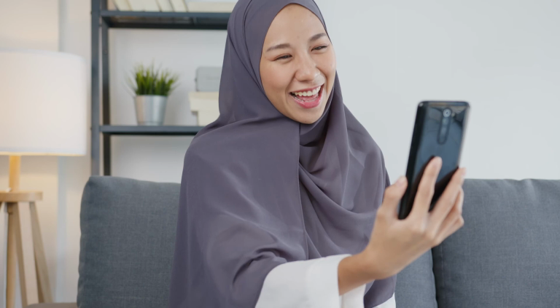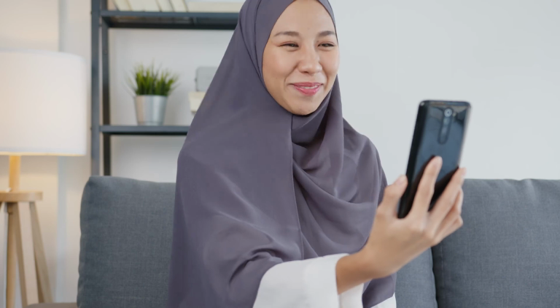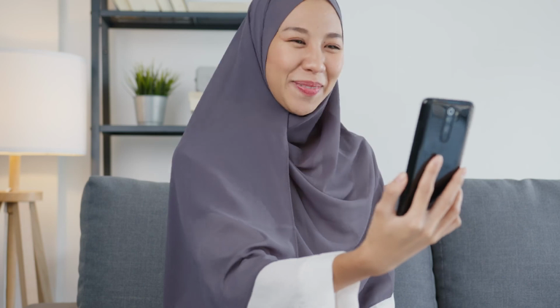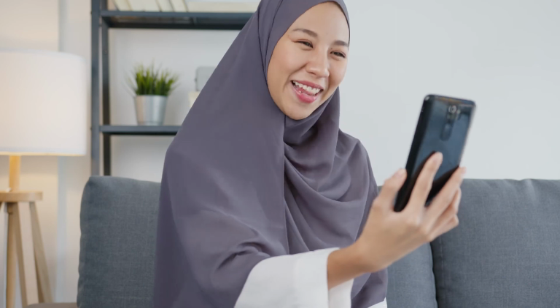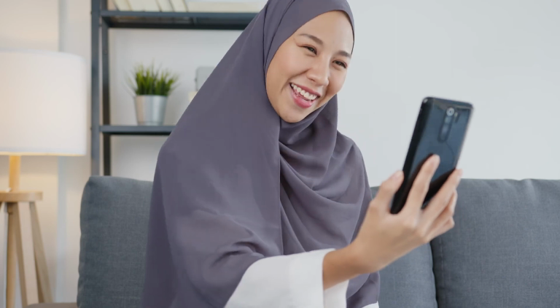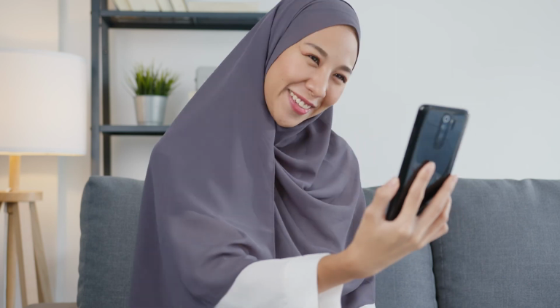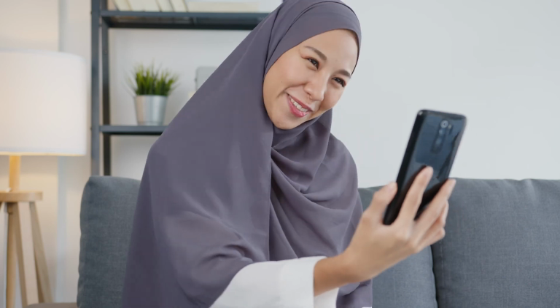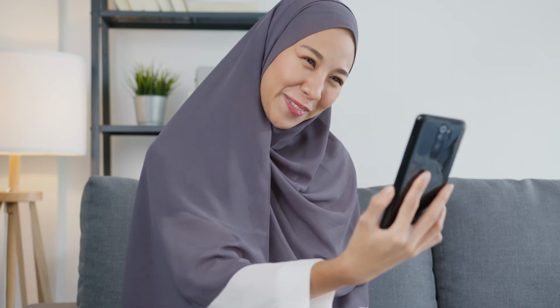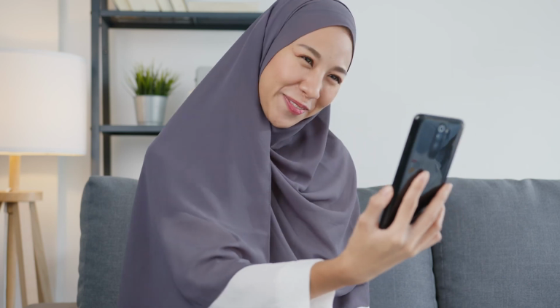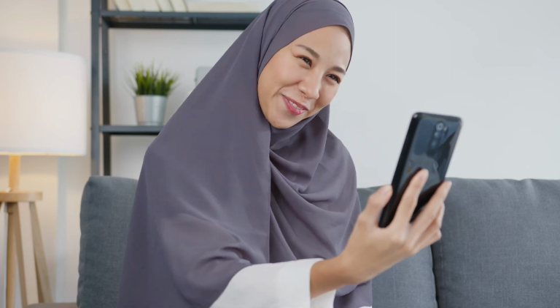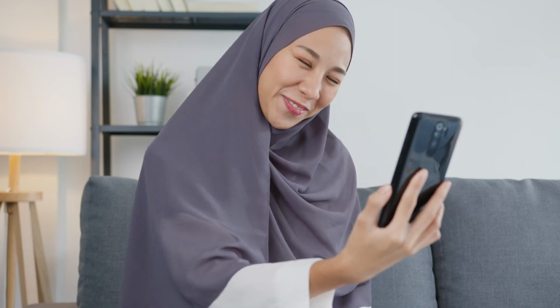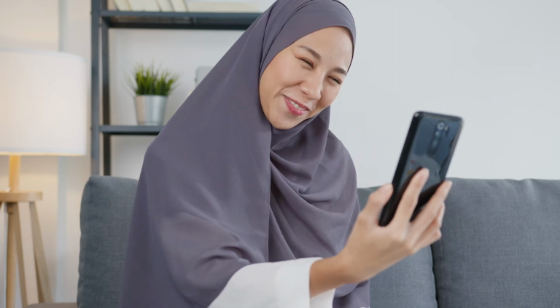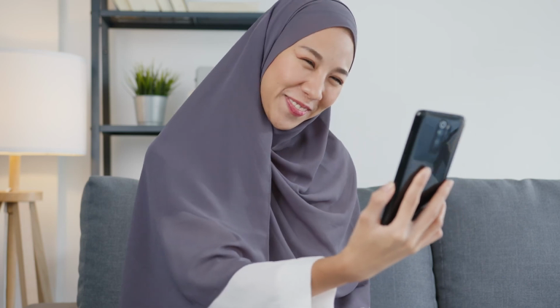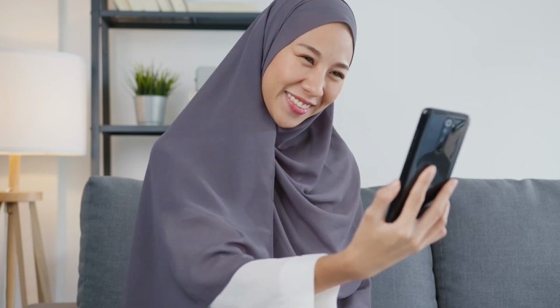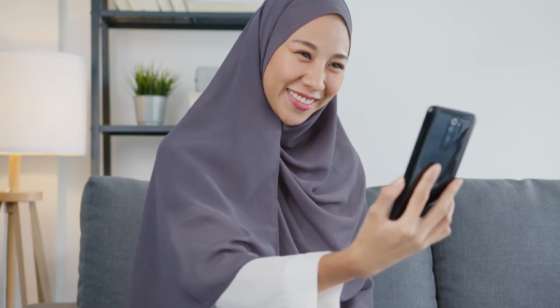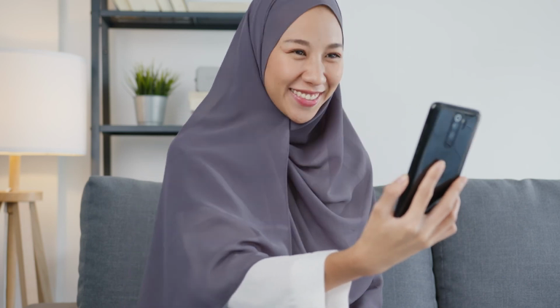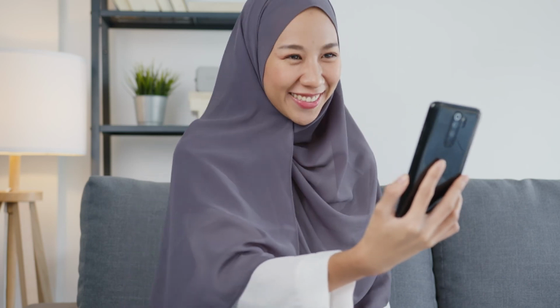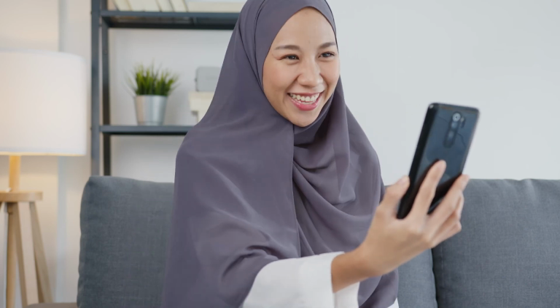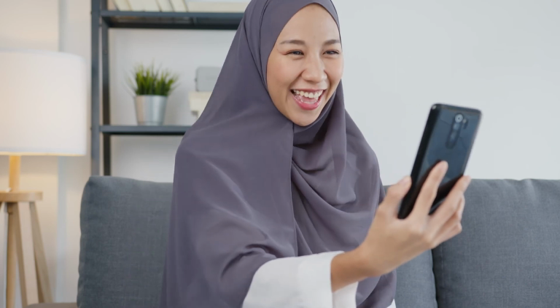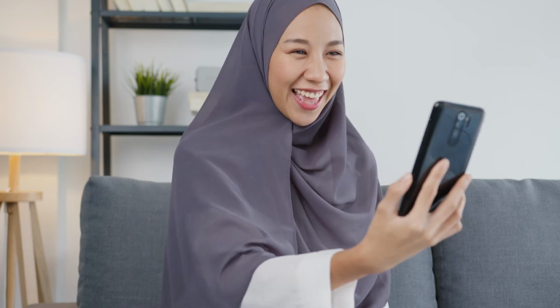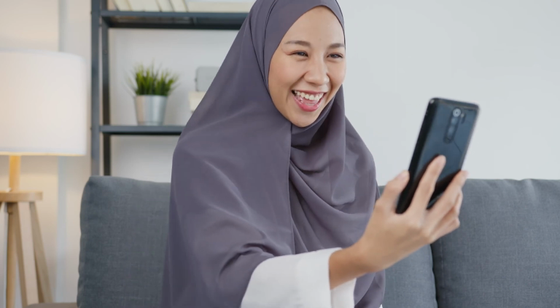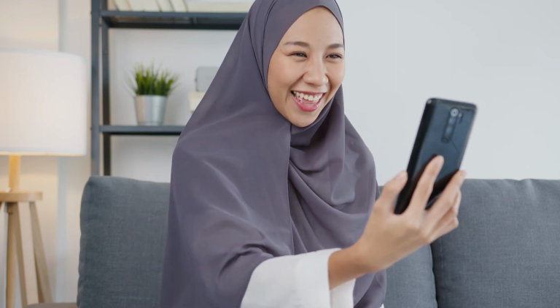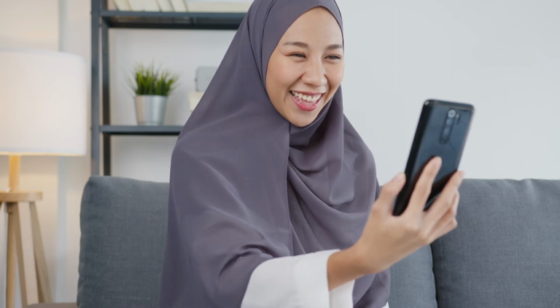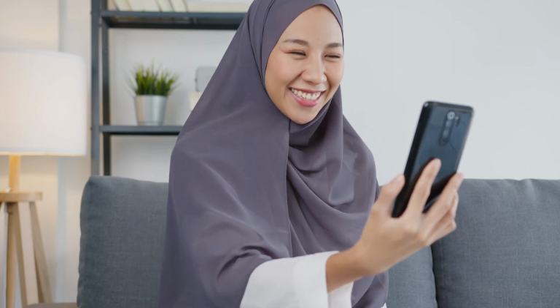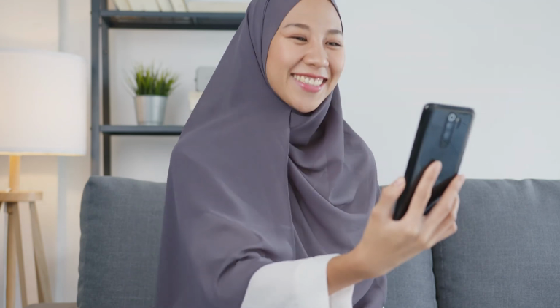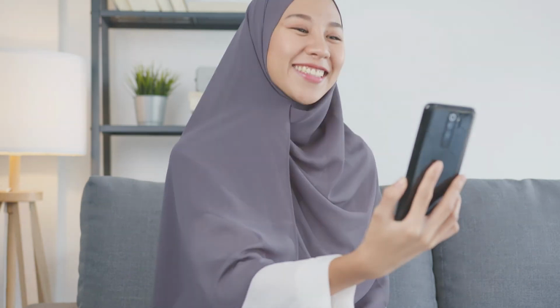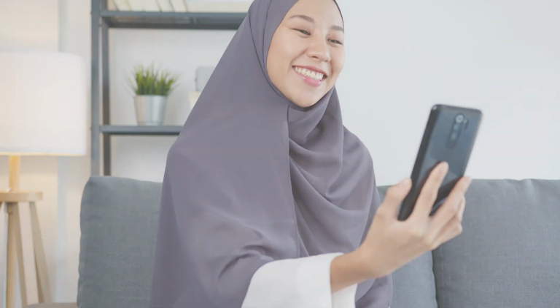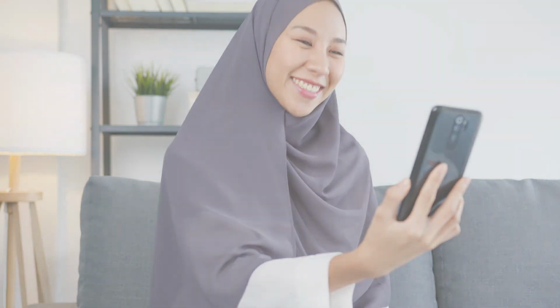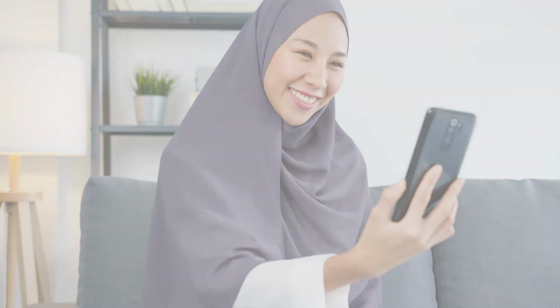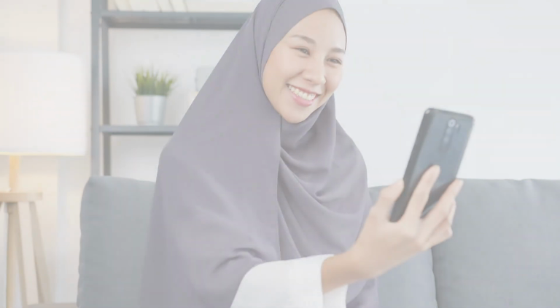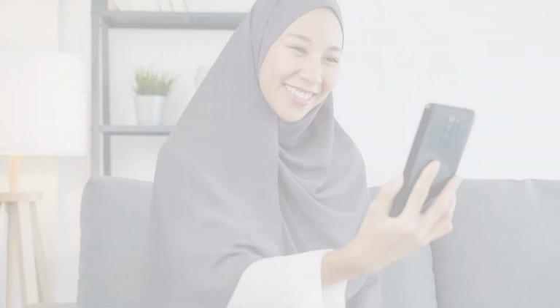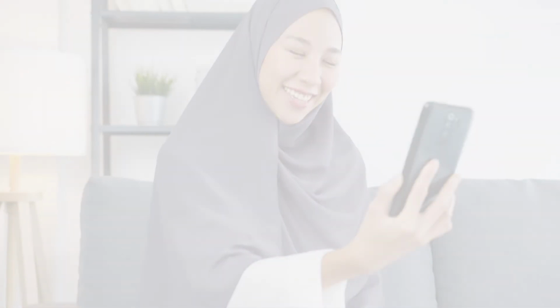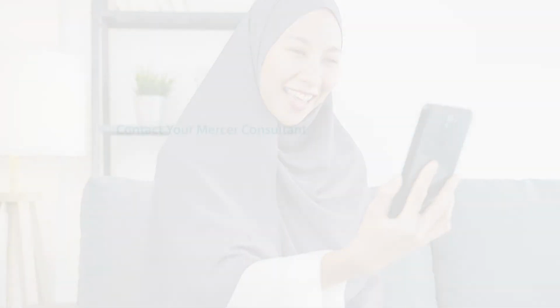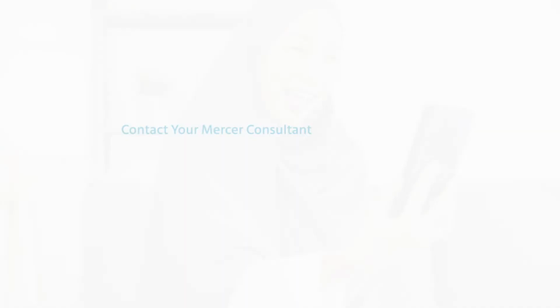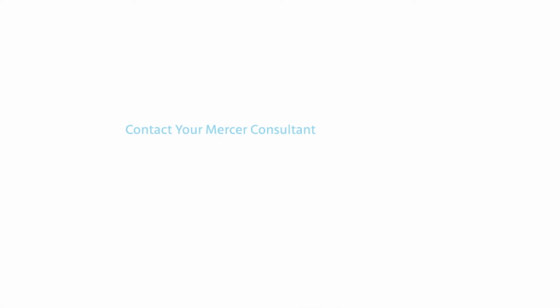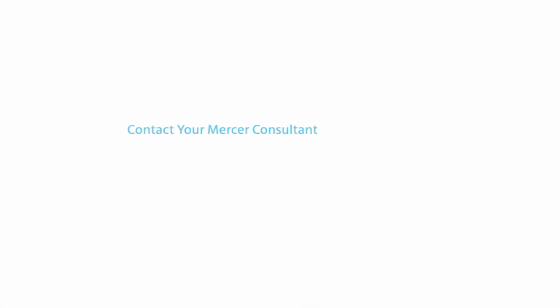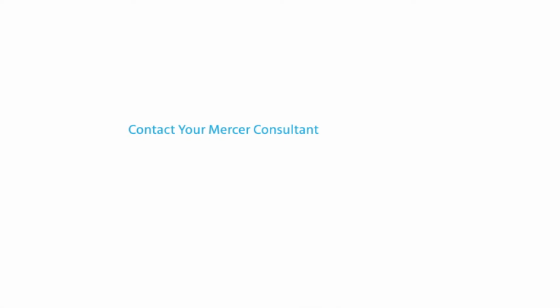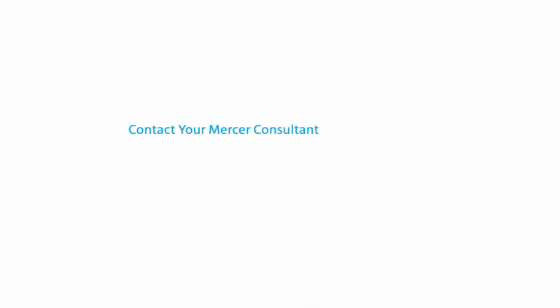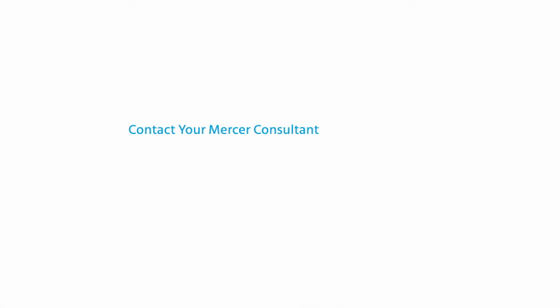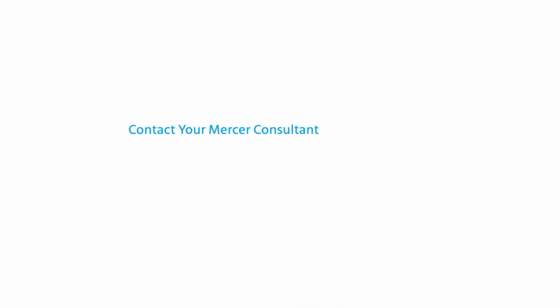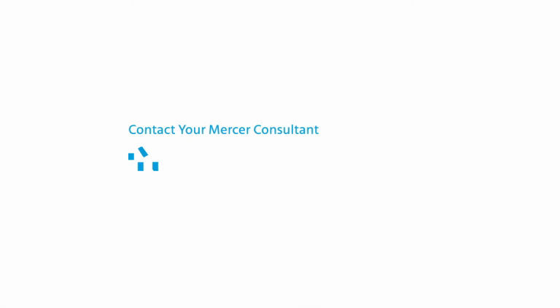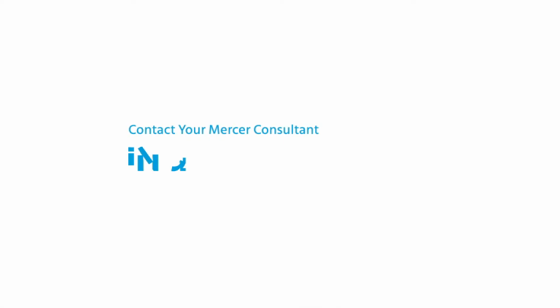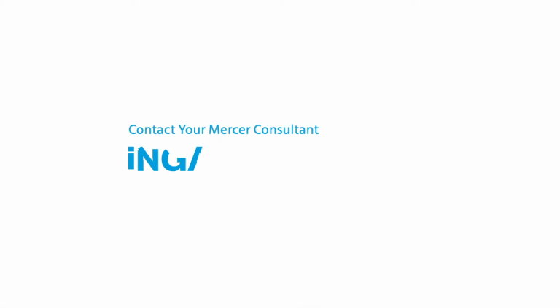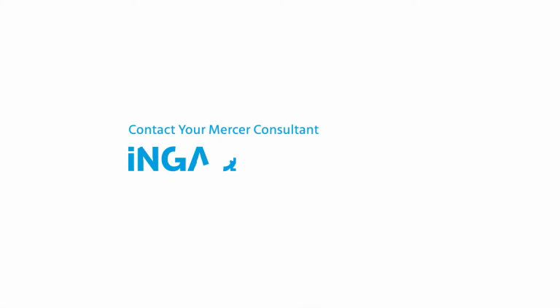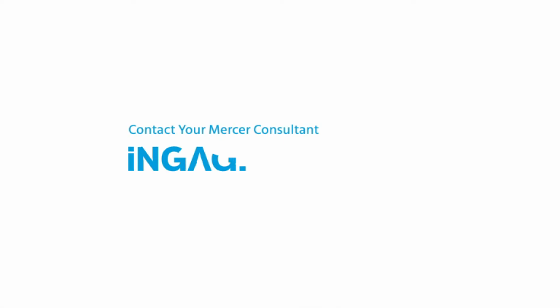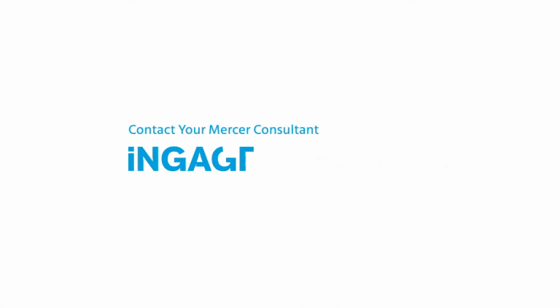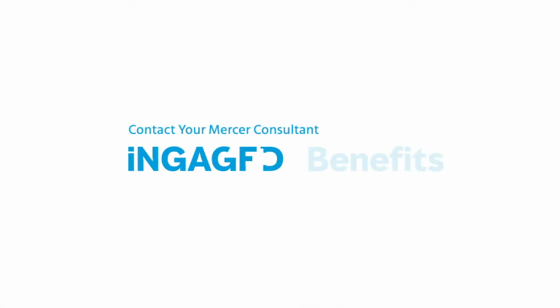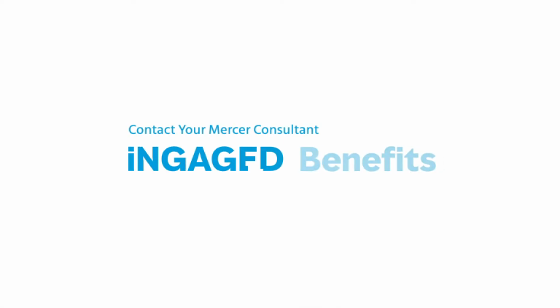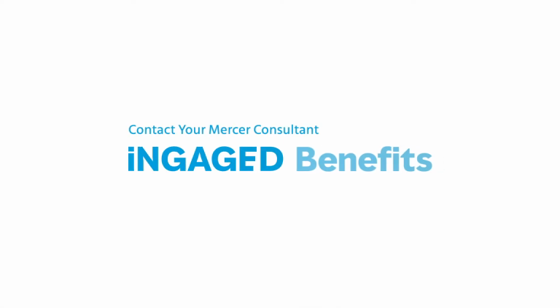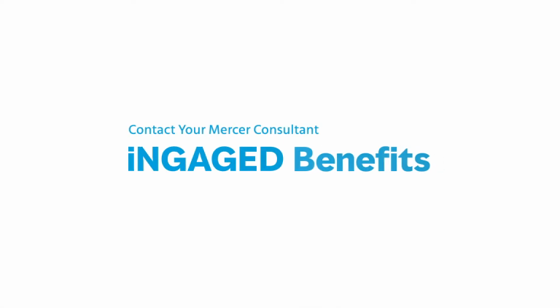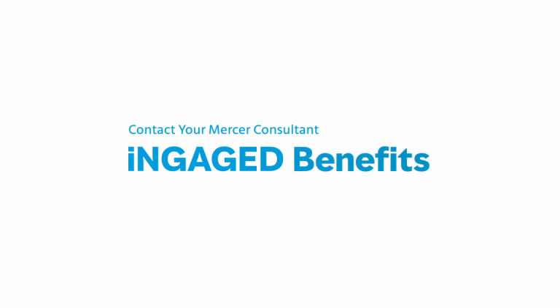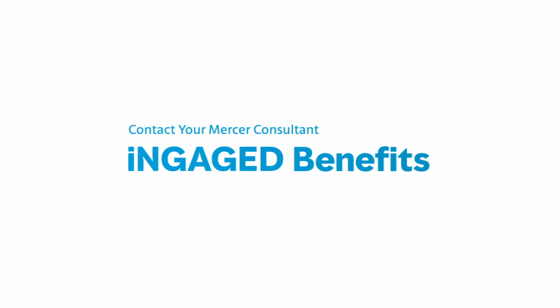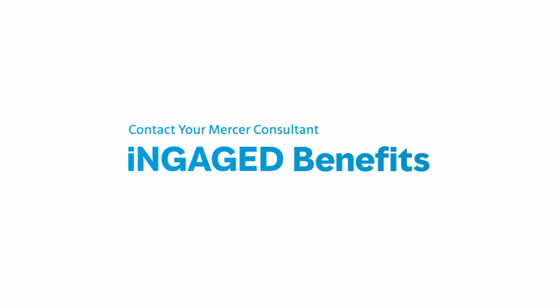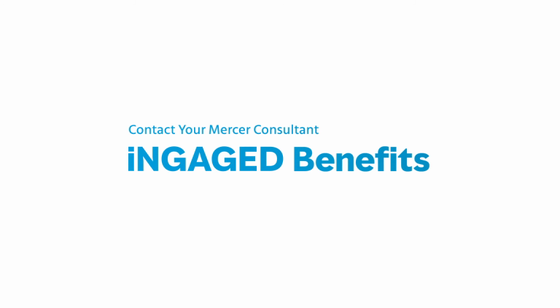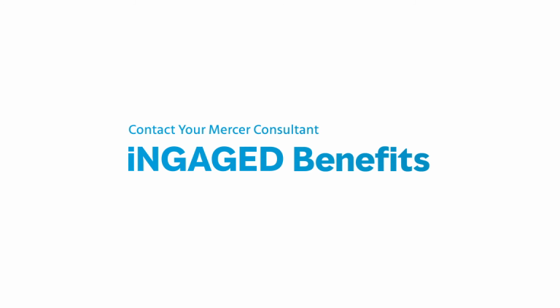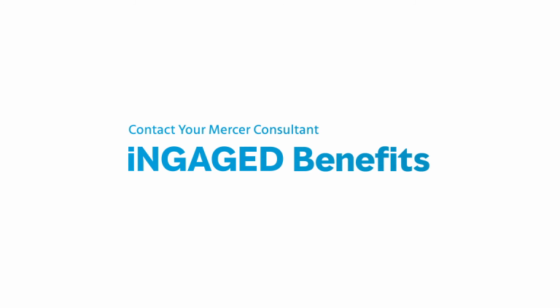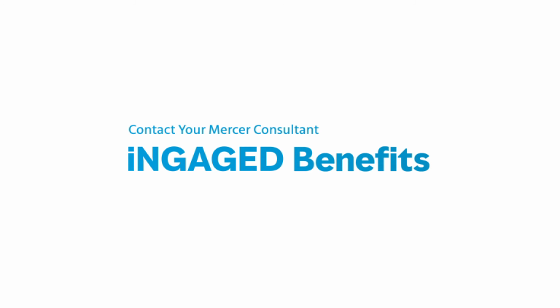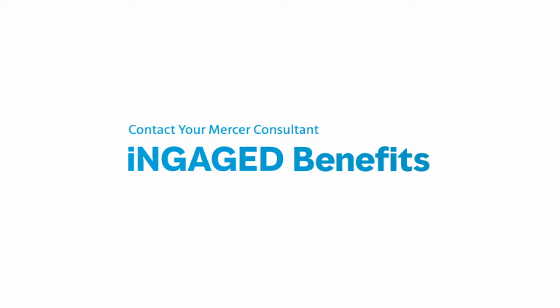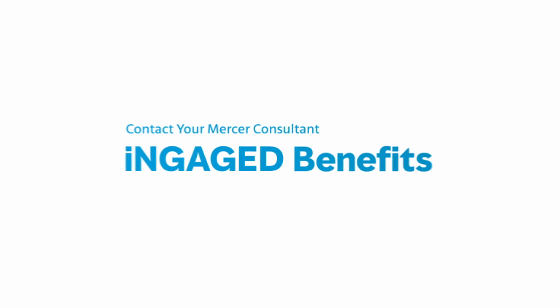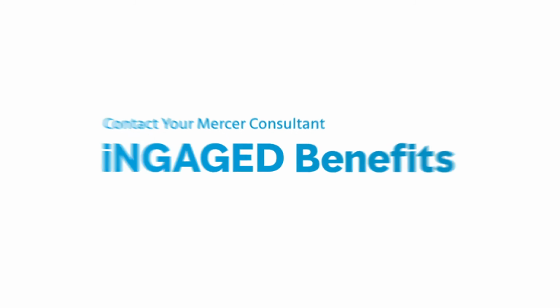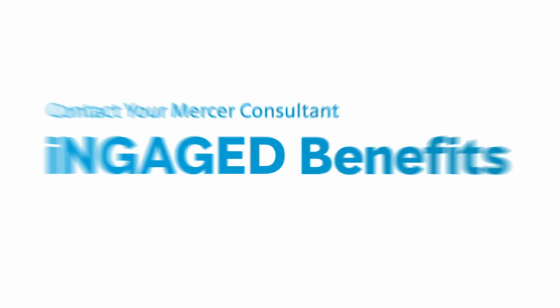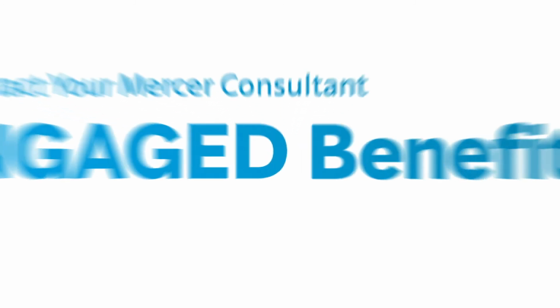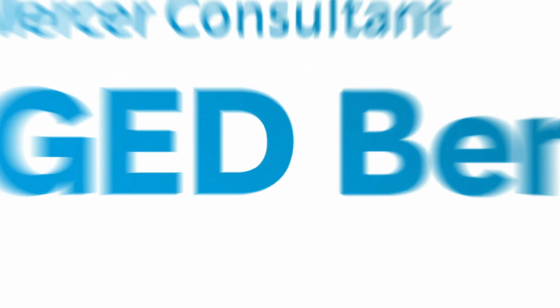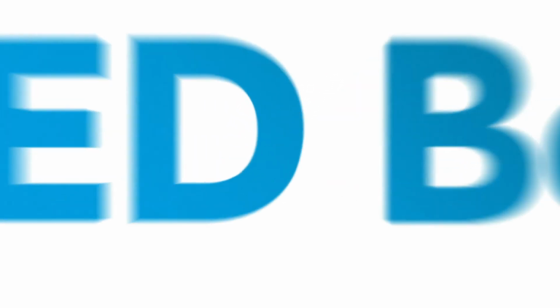Contact your Mercer consultant to learn more about Engaged Benefits today.